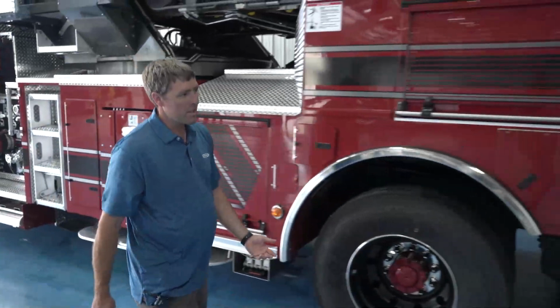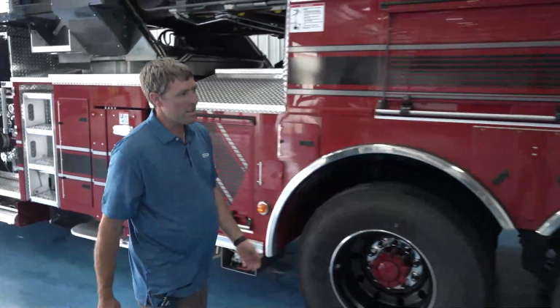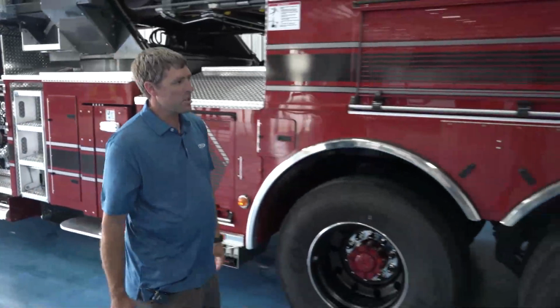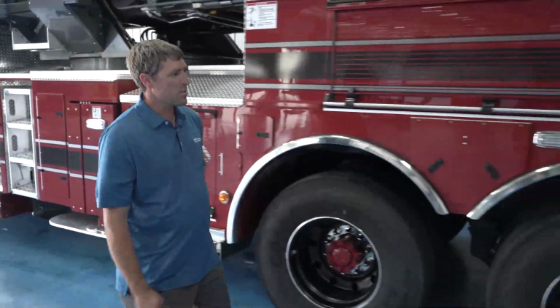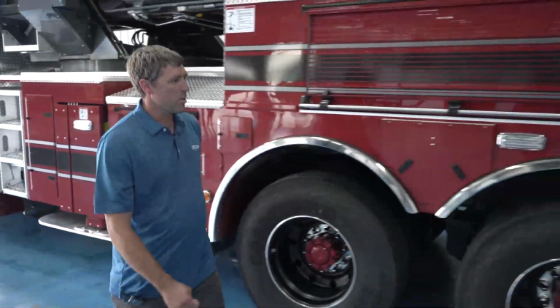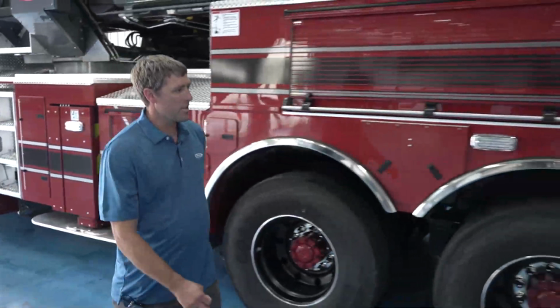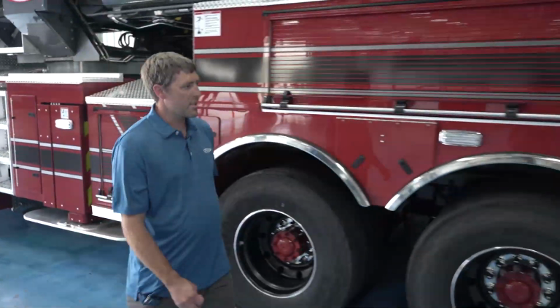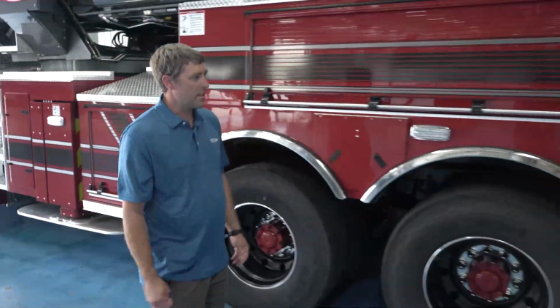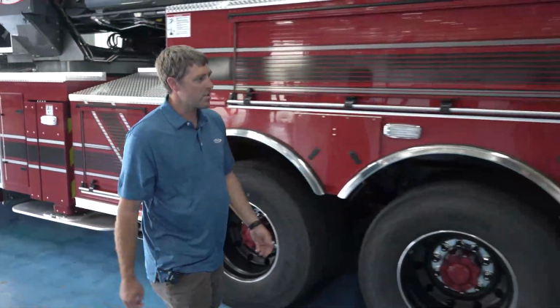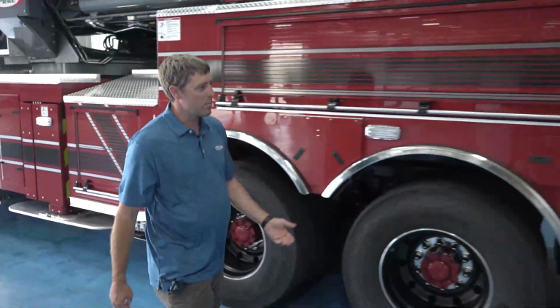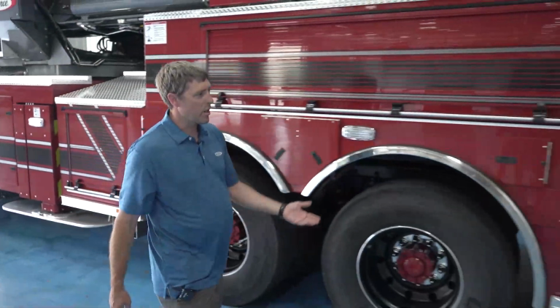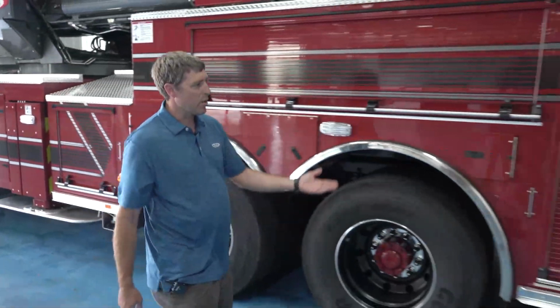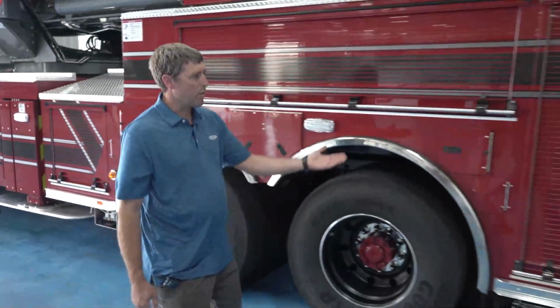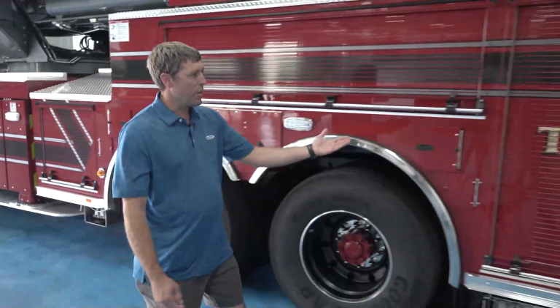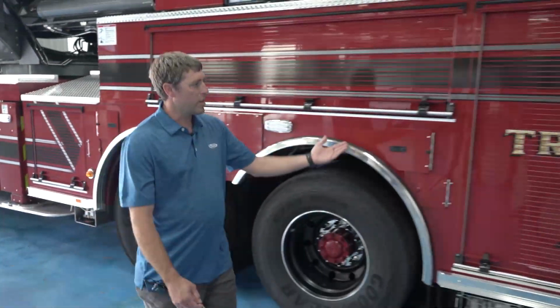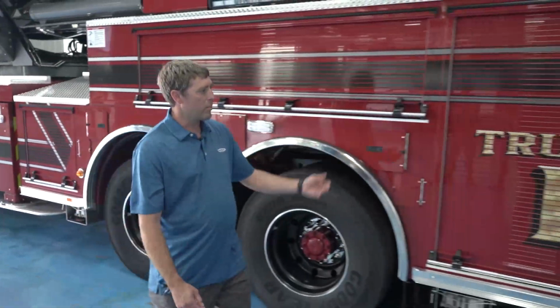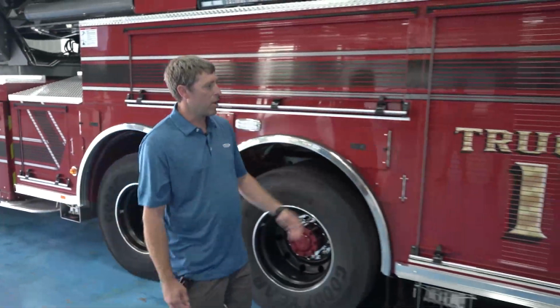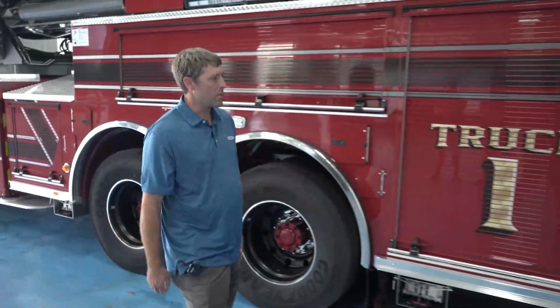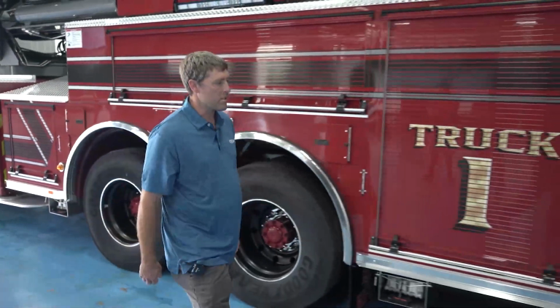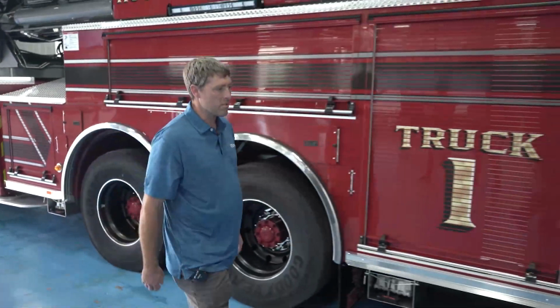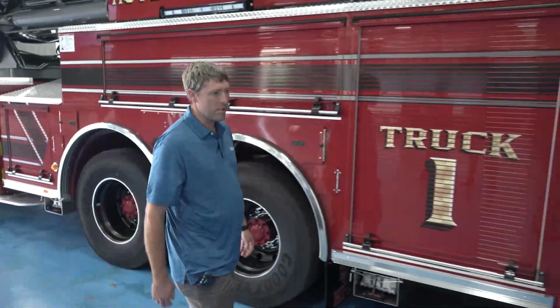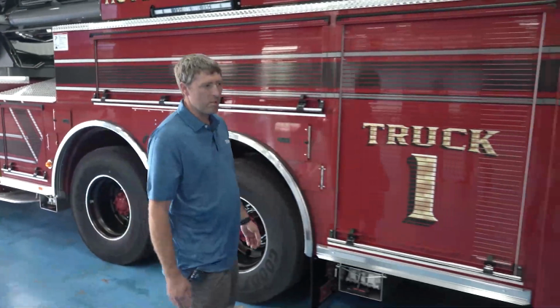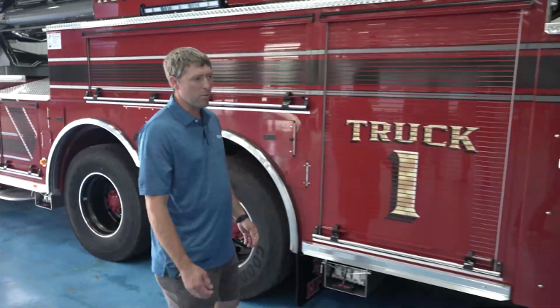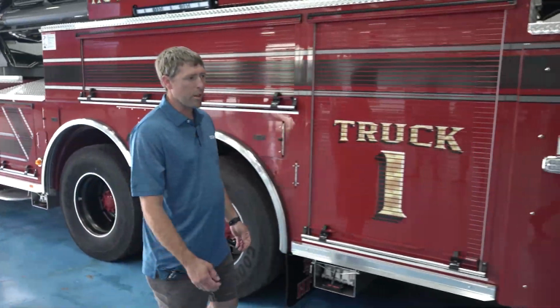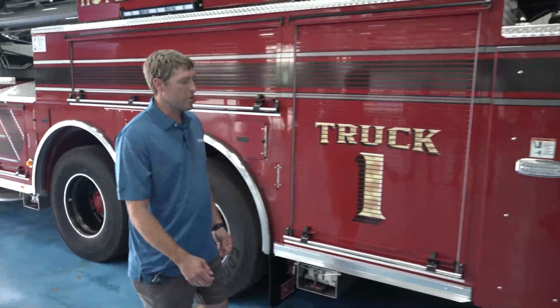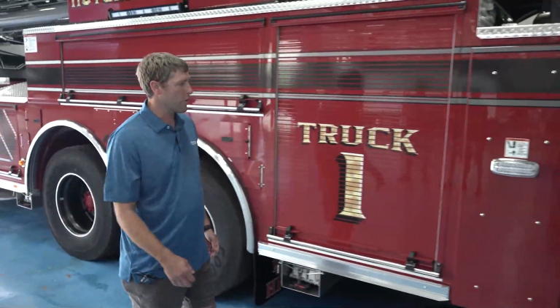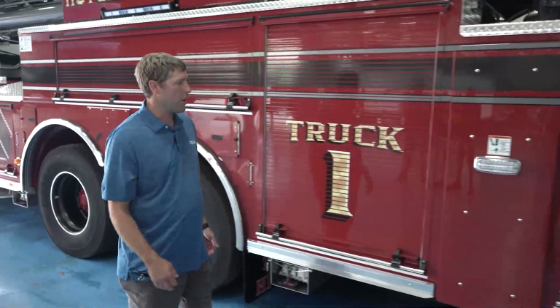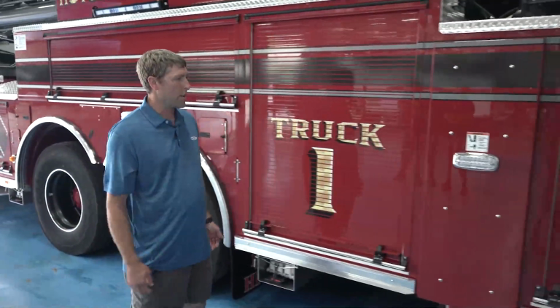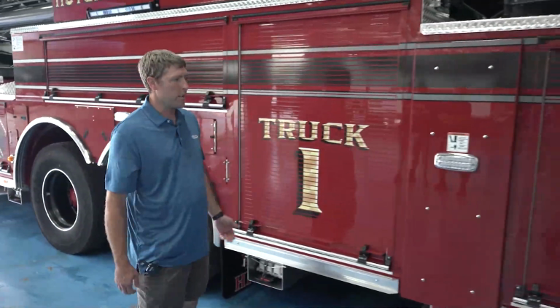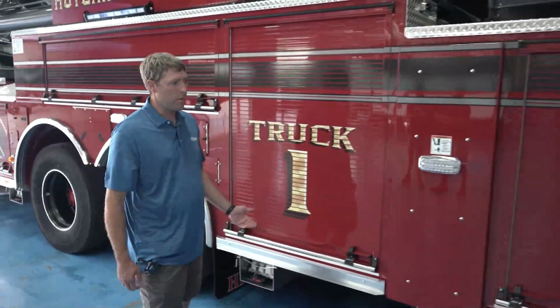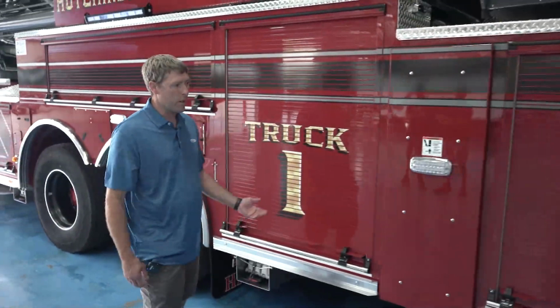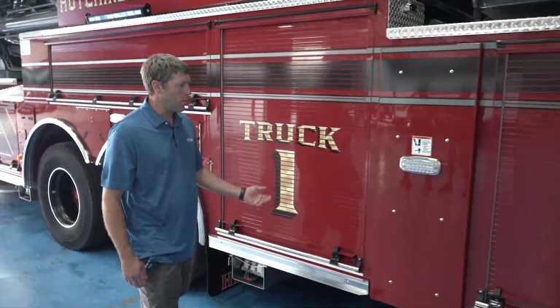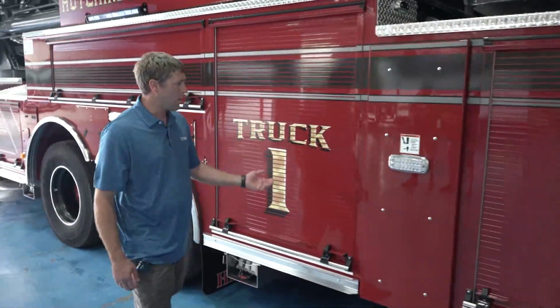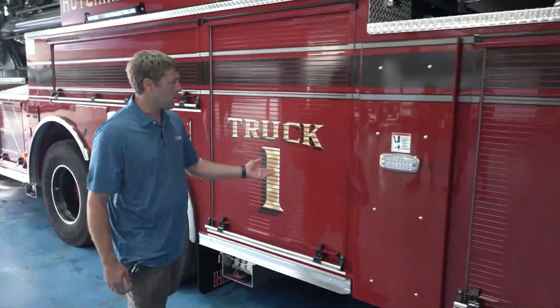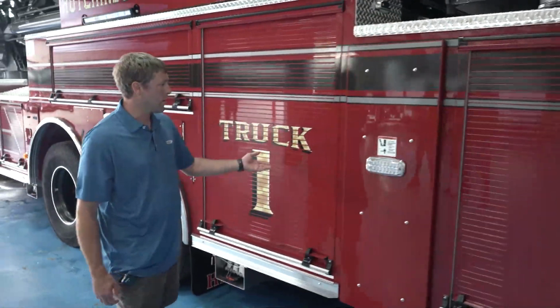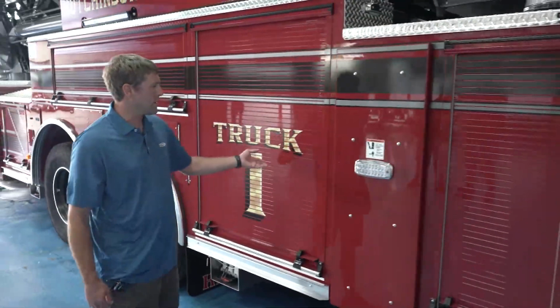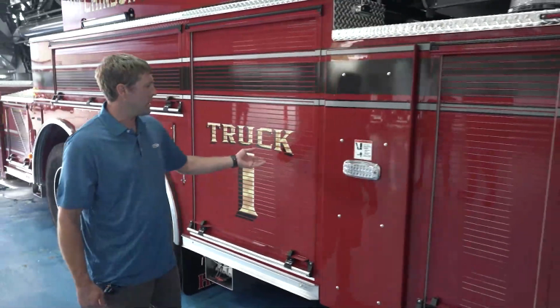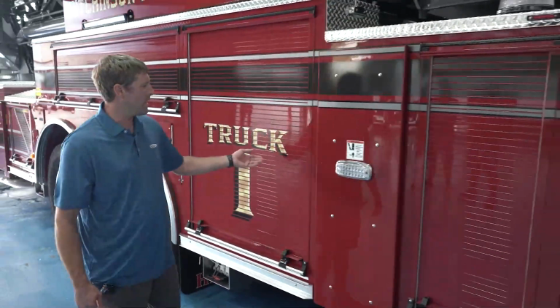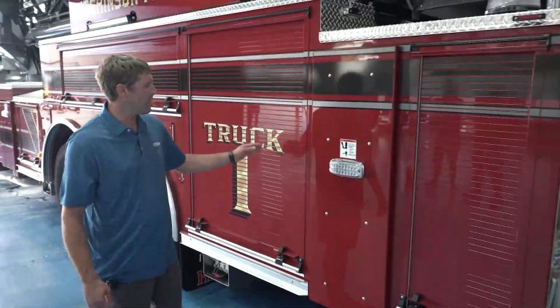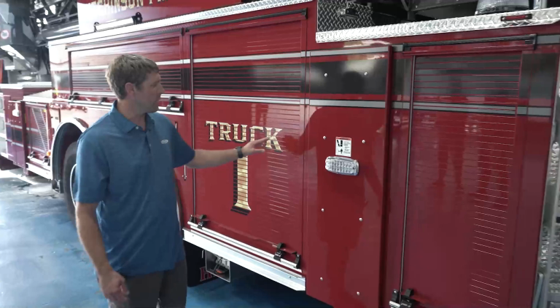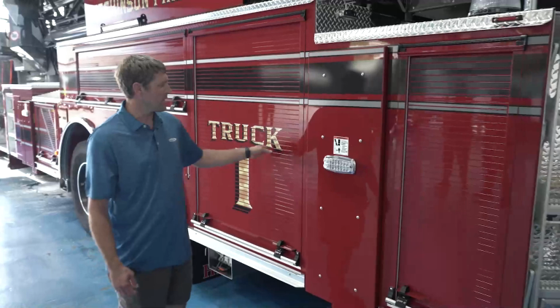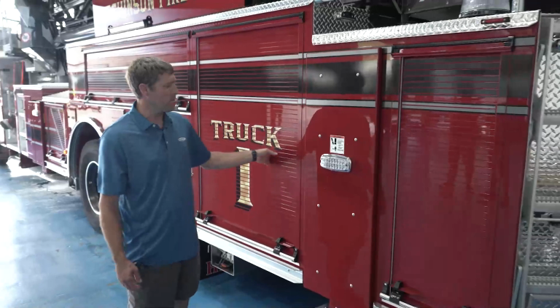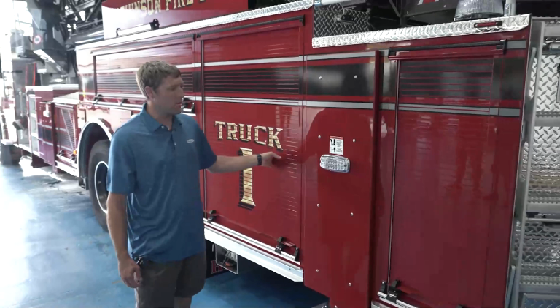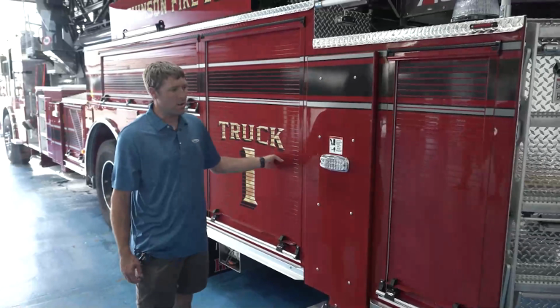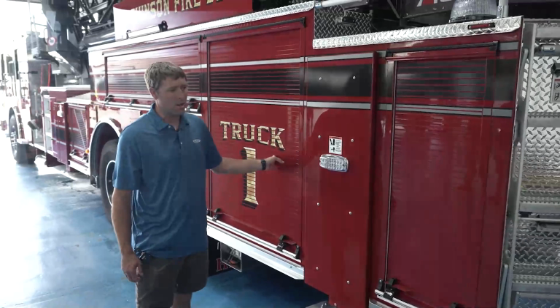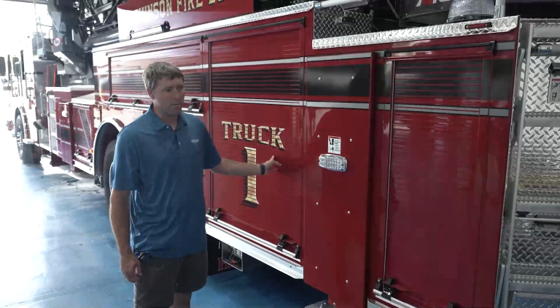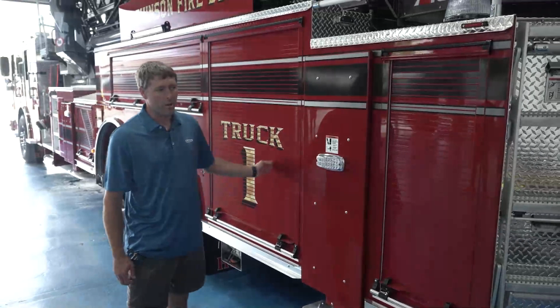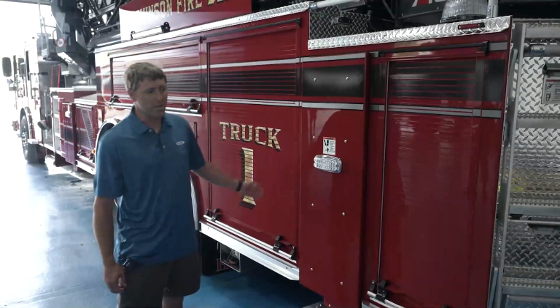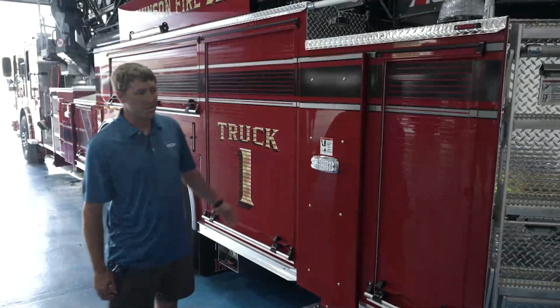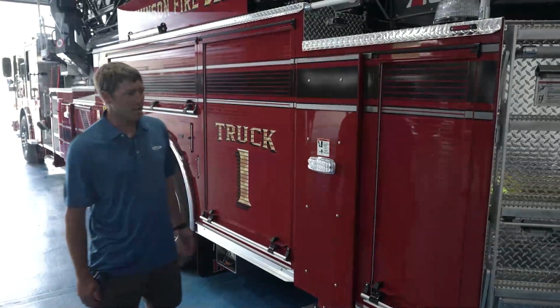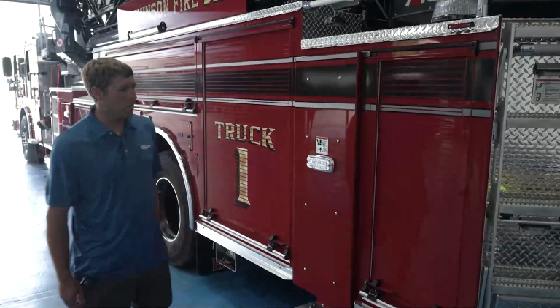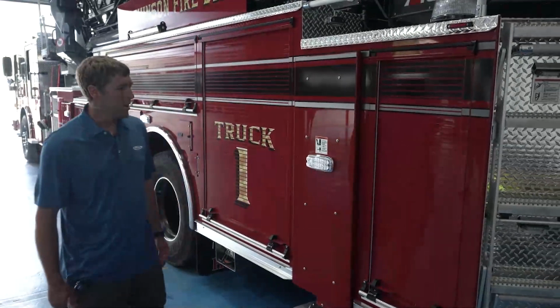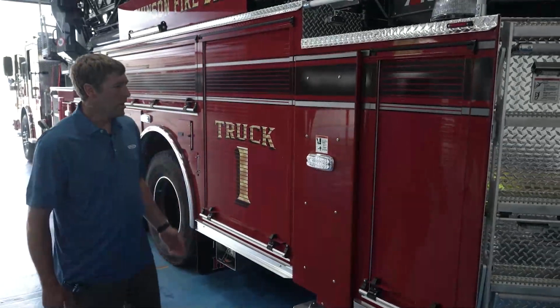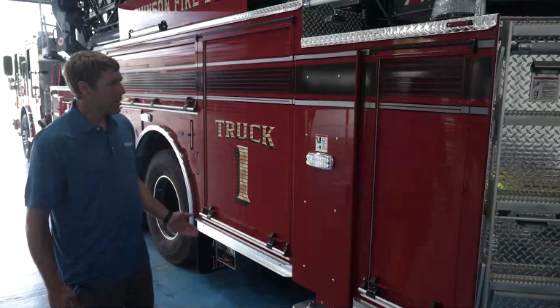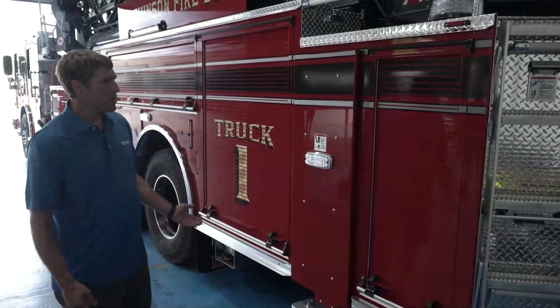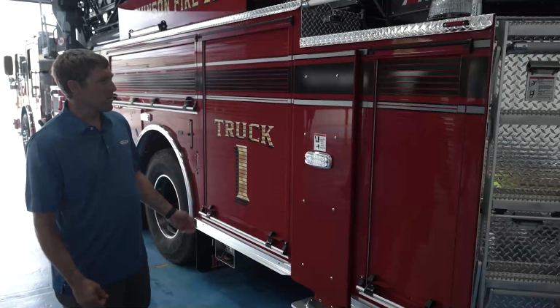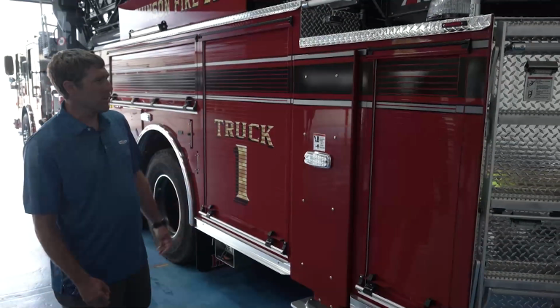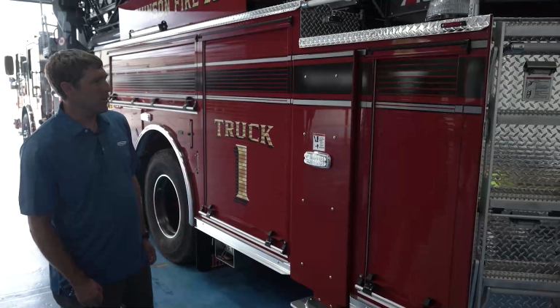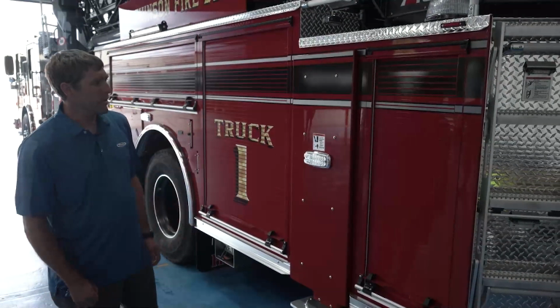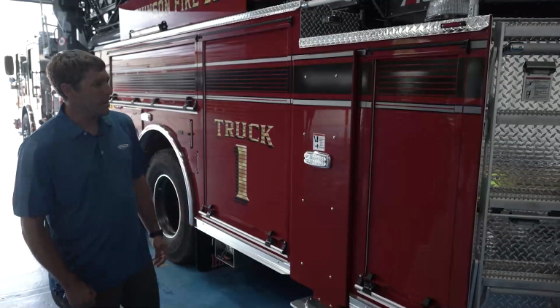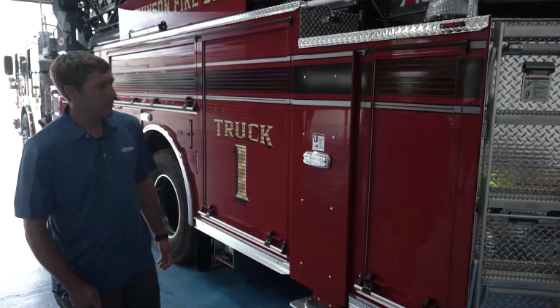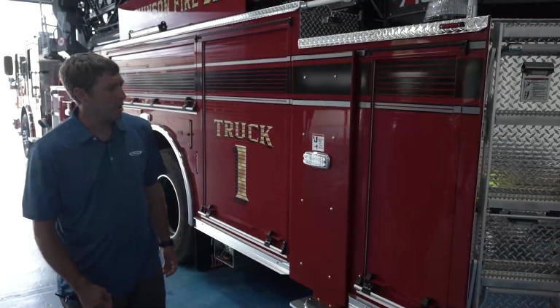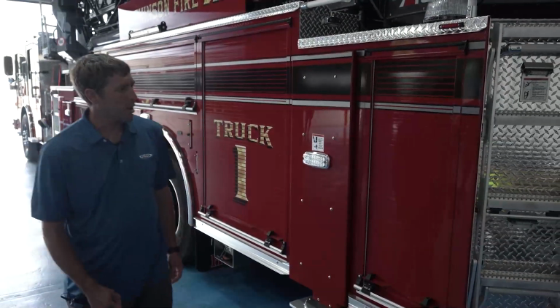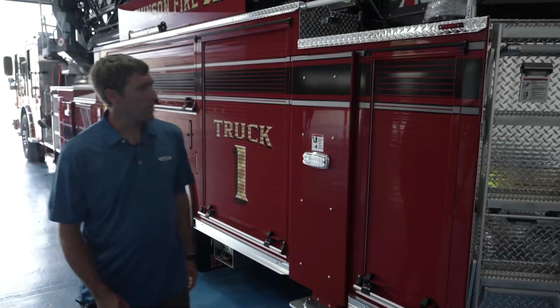Compartmentization is pretty much the same. This will be our OV compartment since we do run a truck. We have water in the tank but we do truck operations, so this will be our OV compartment.